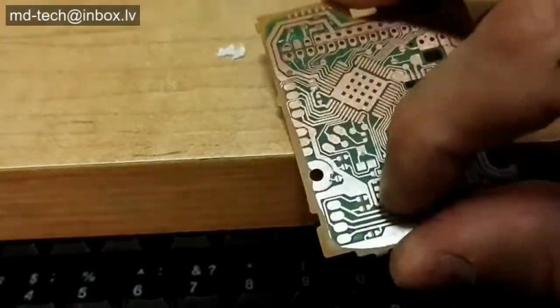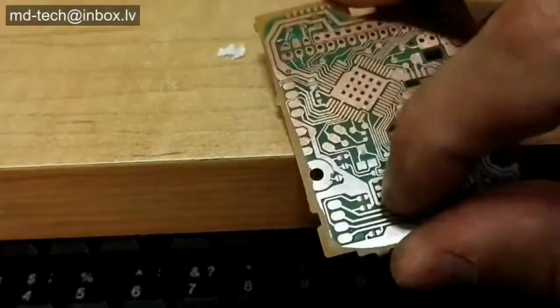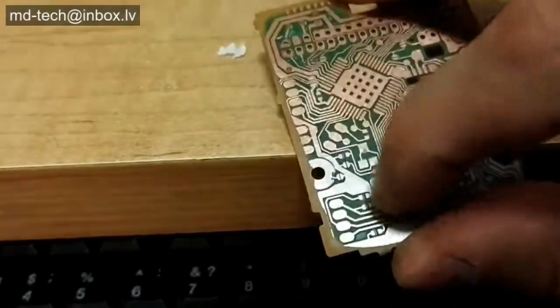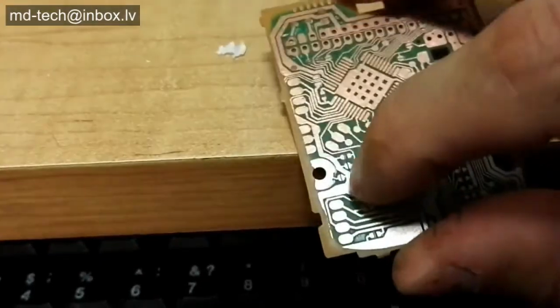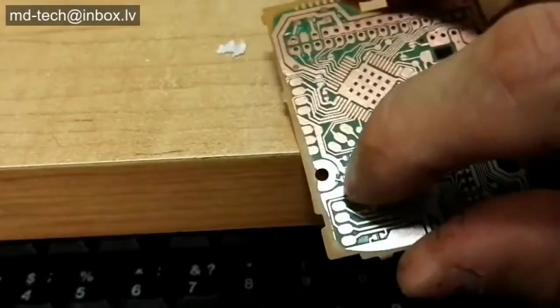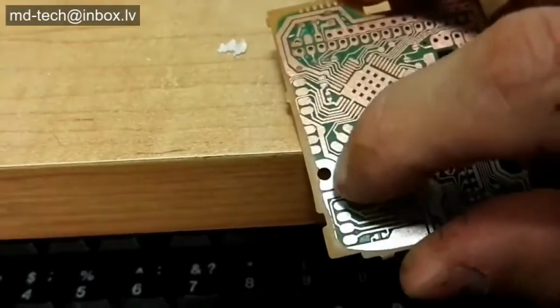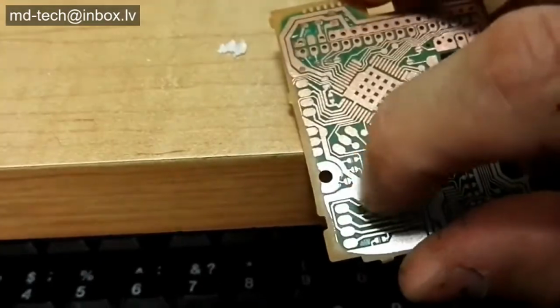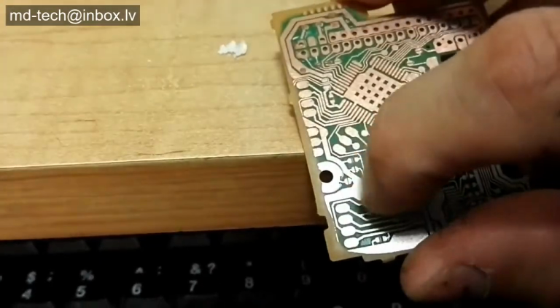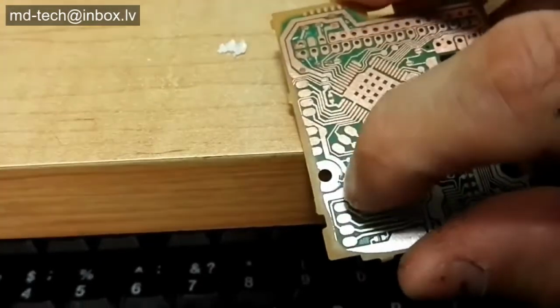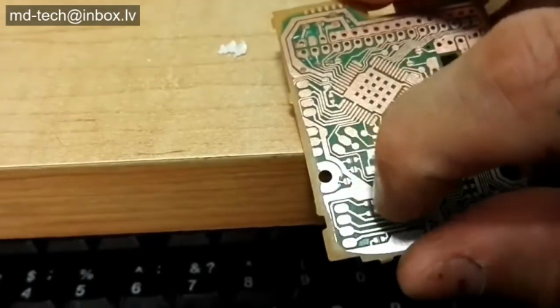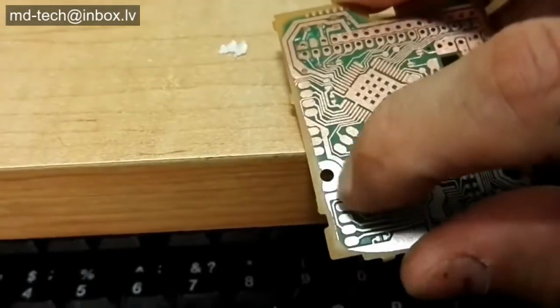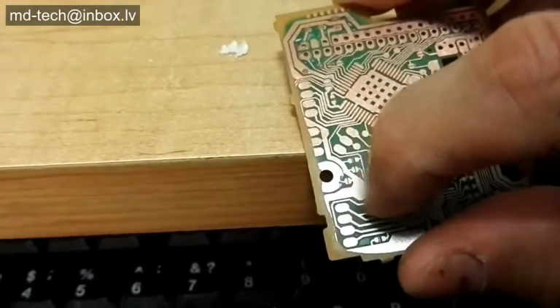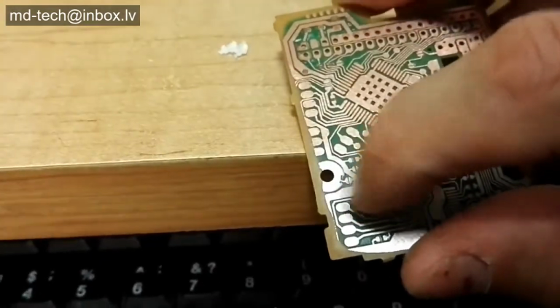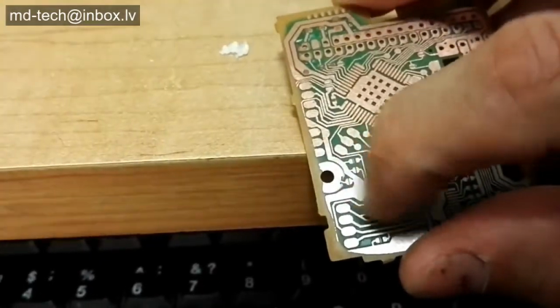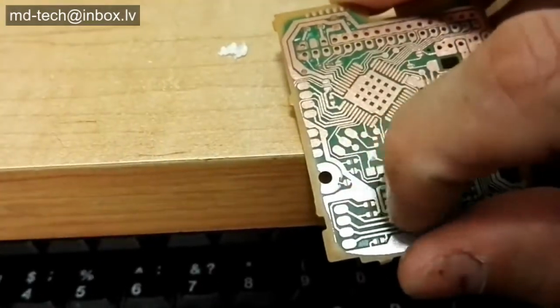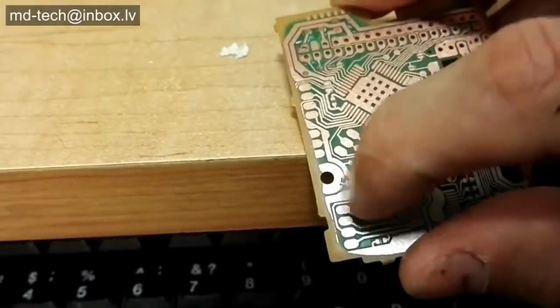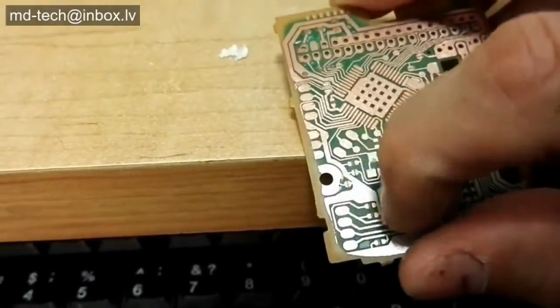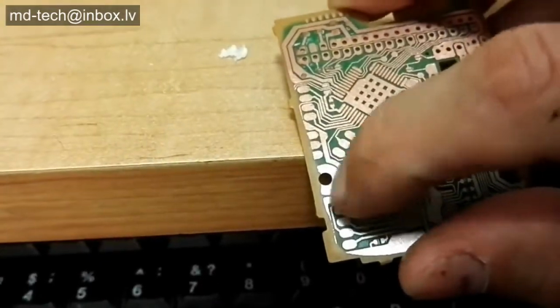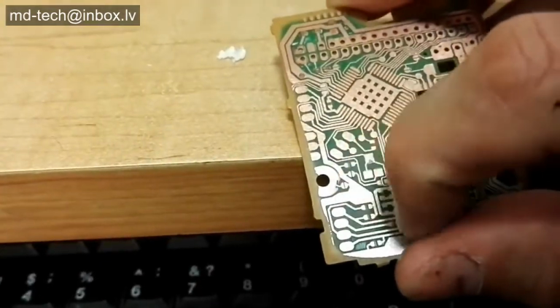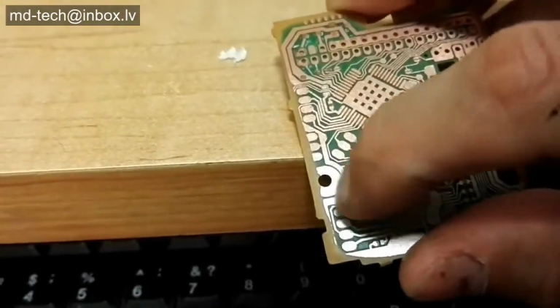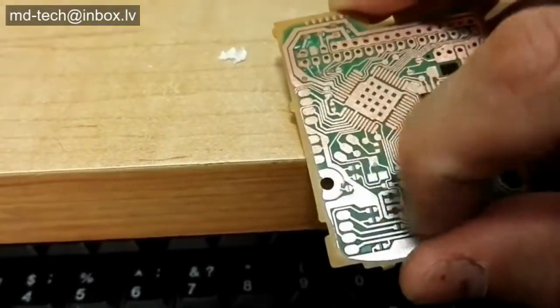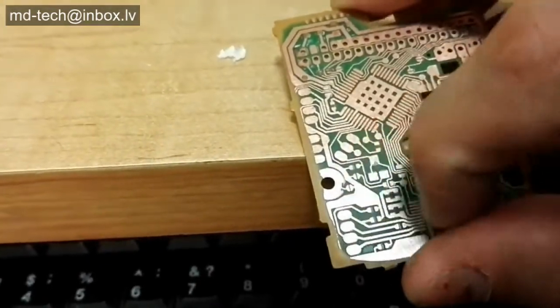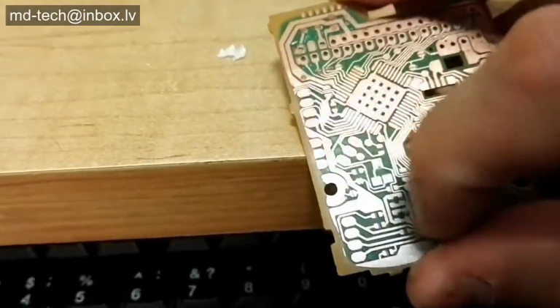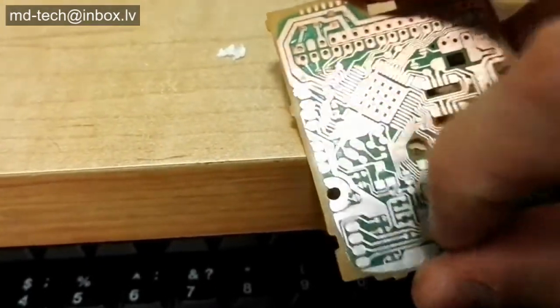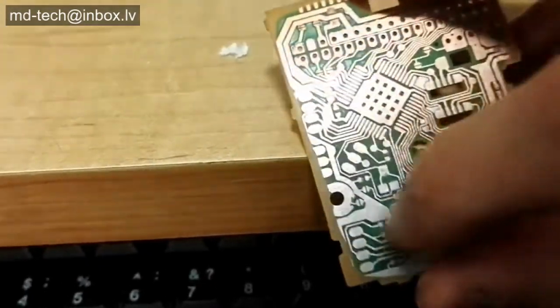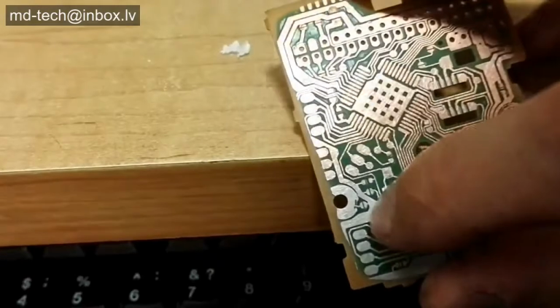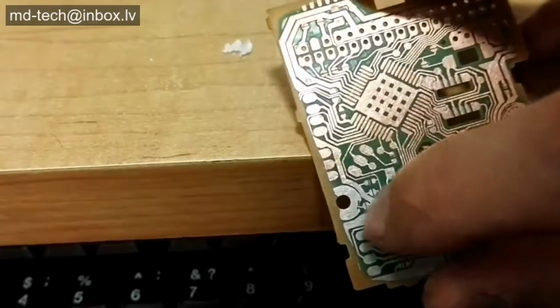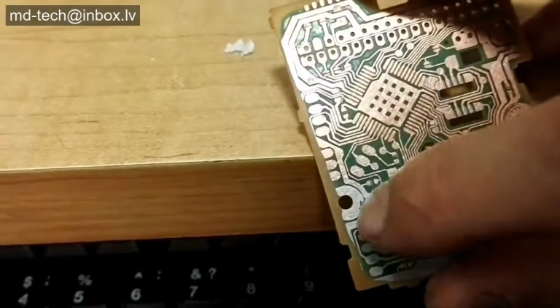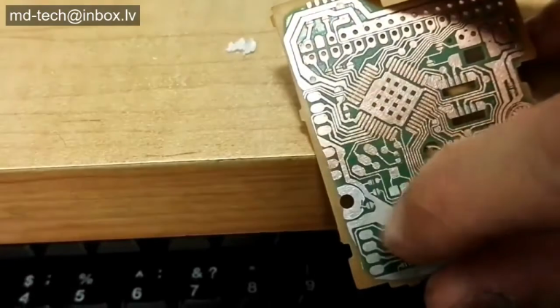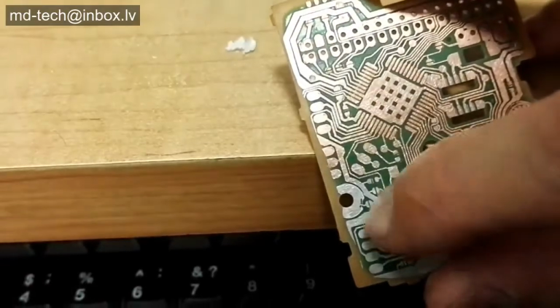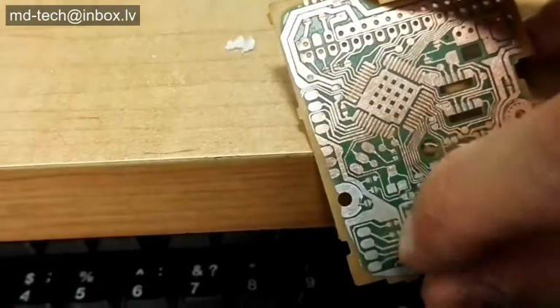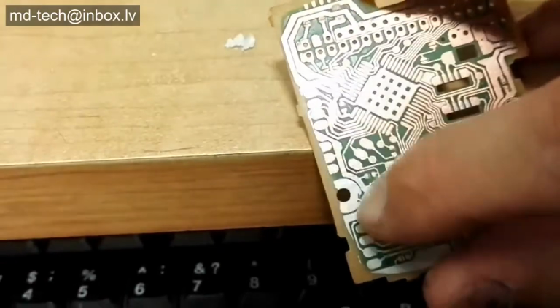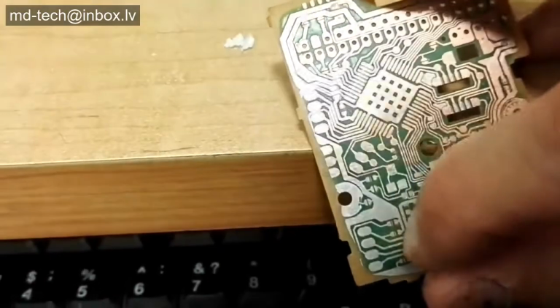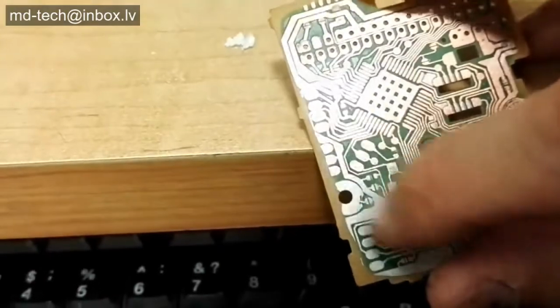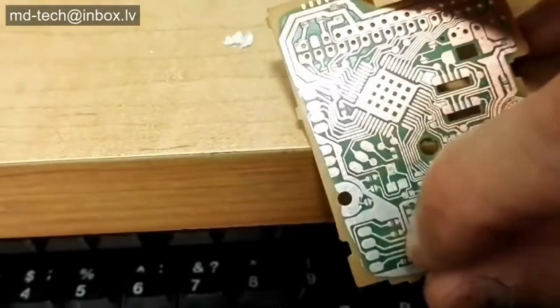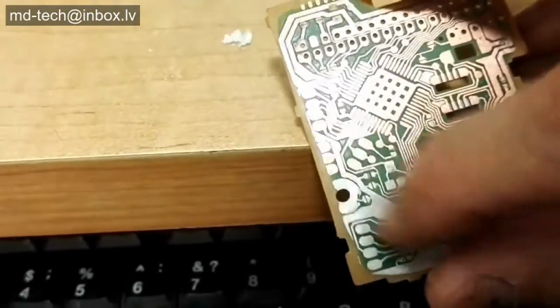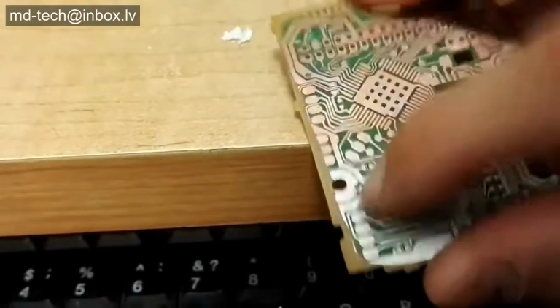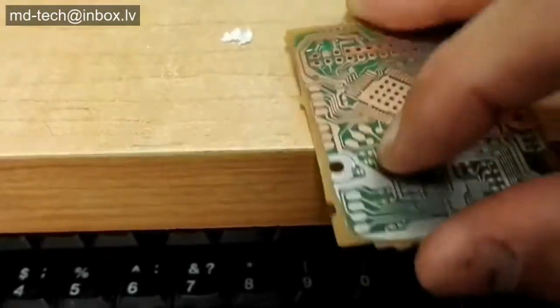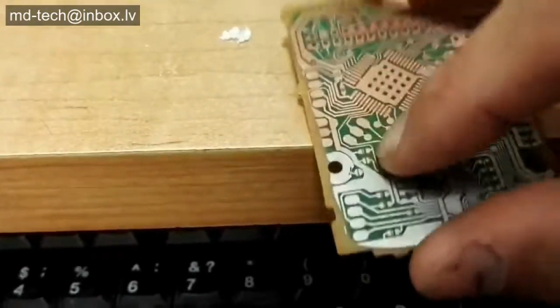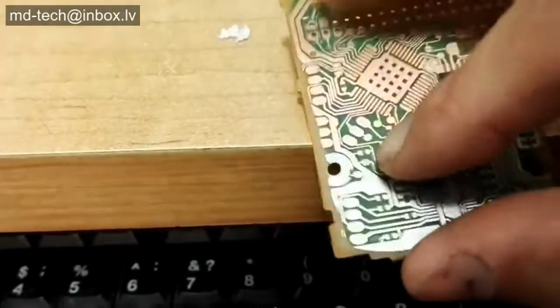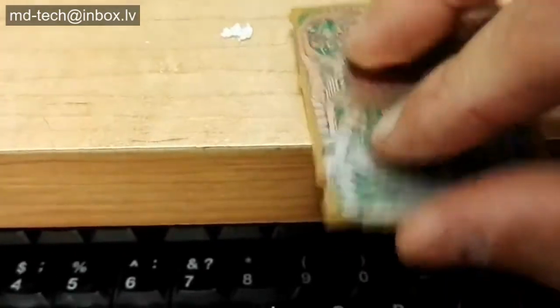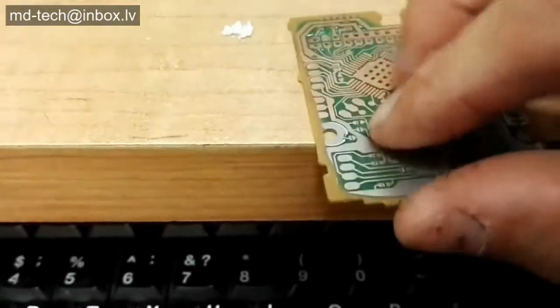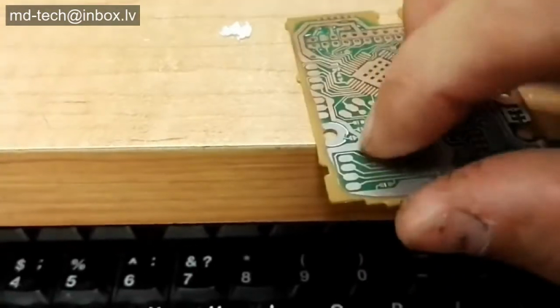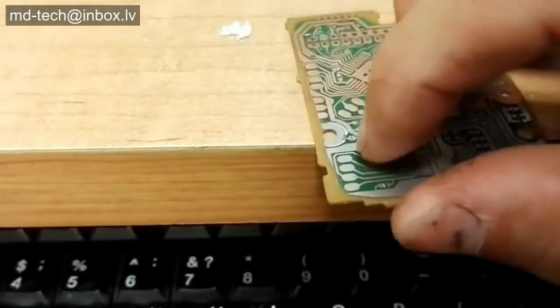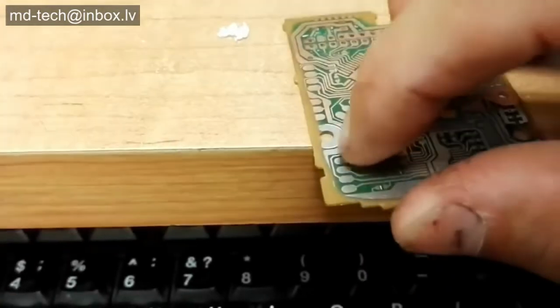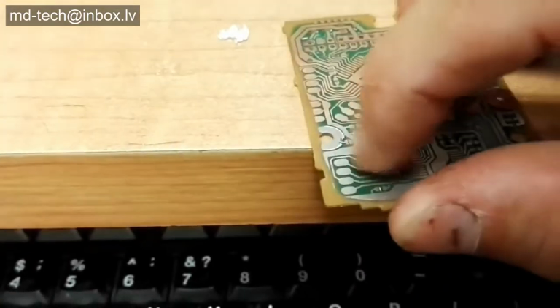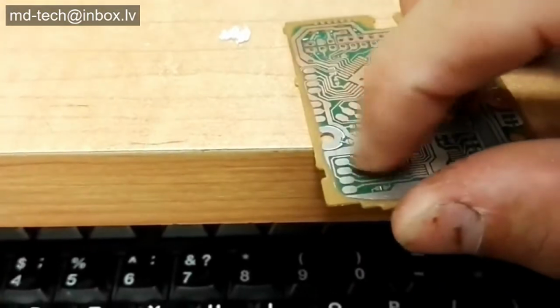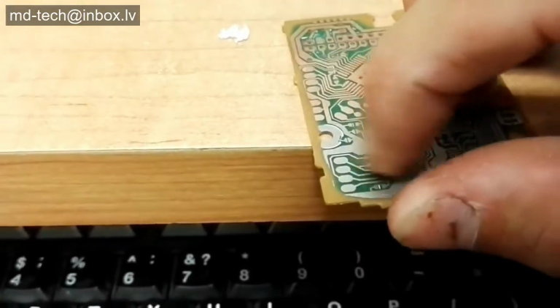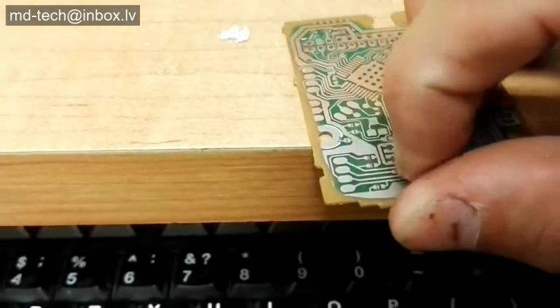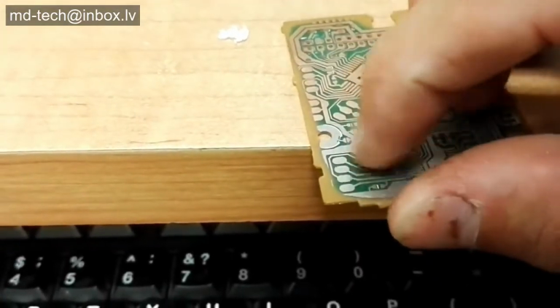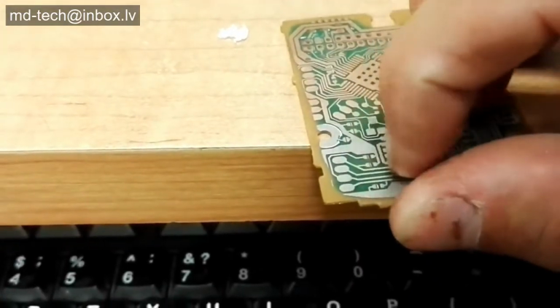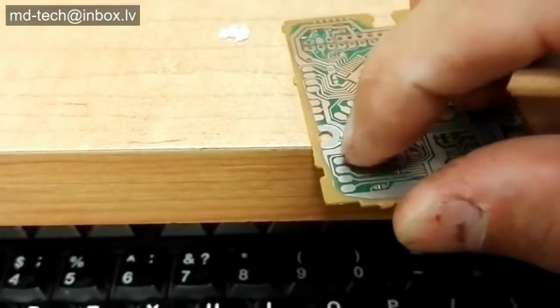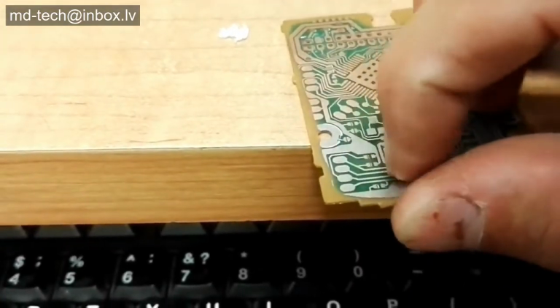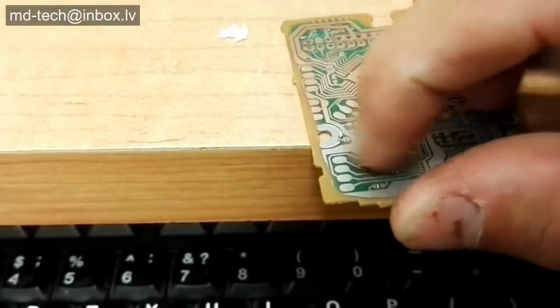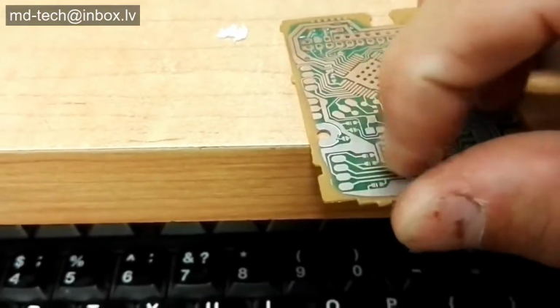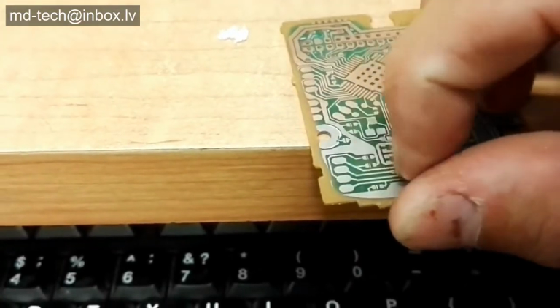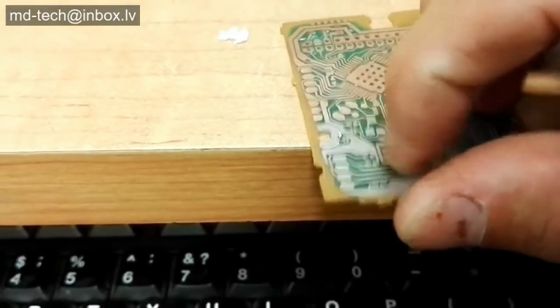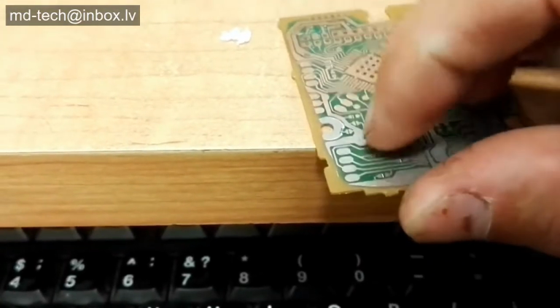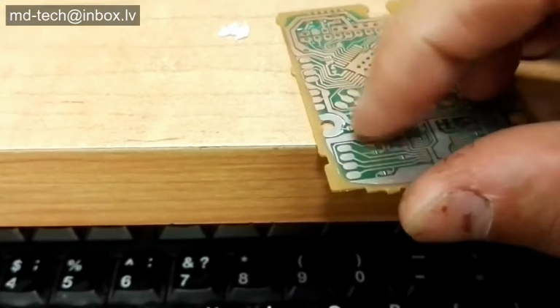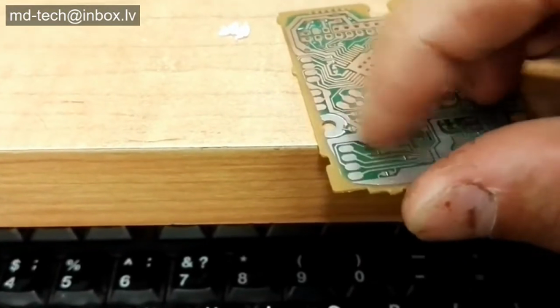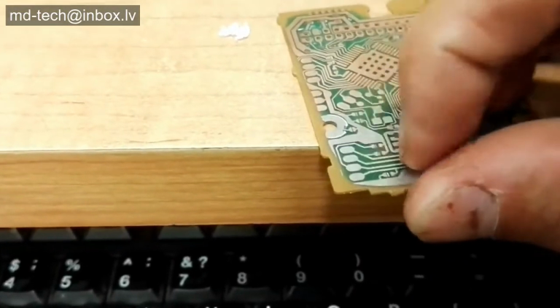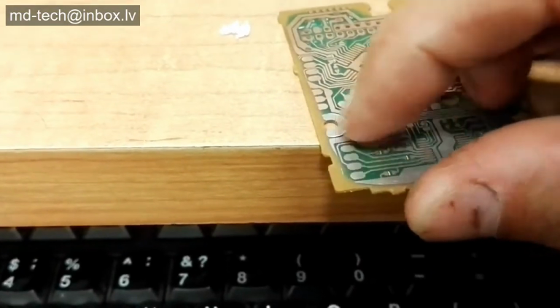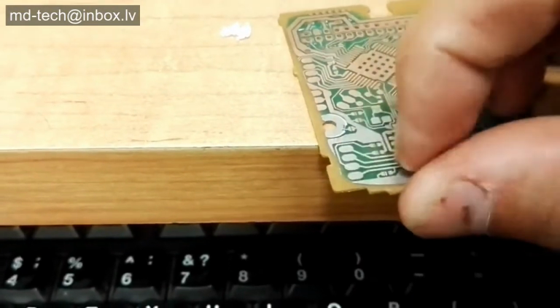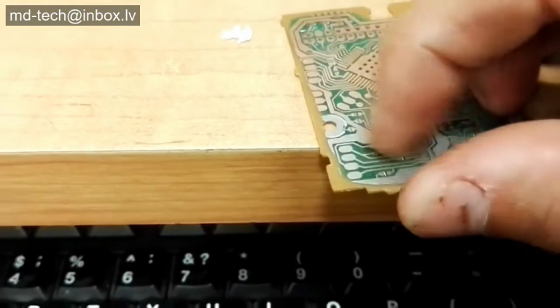This tin metal plating is solderable, and also has copper passivation issues.